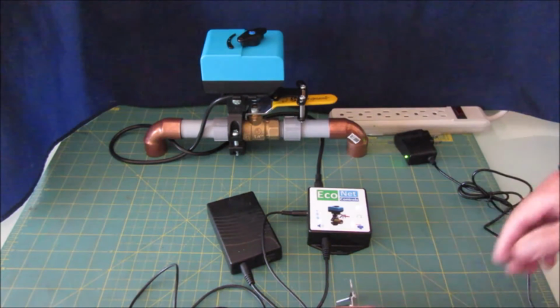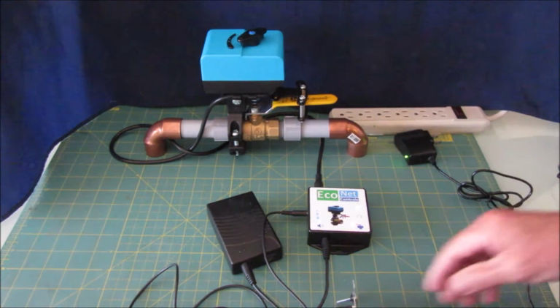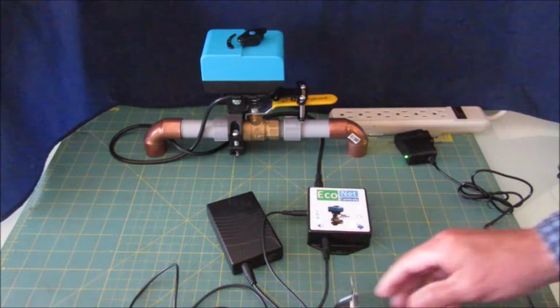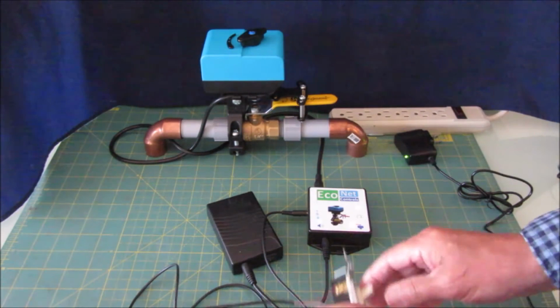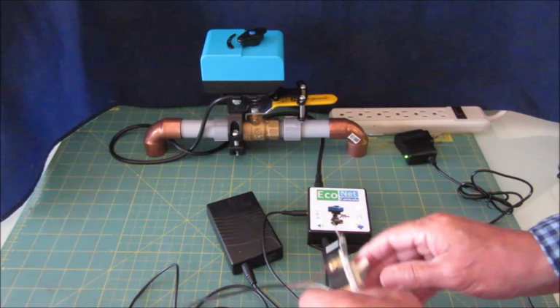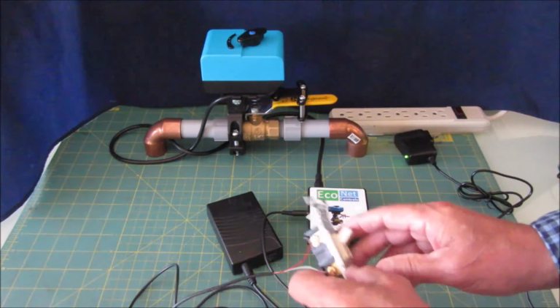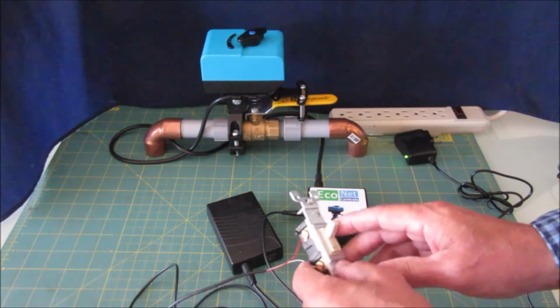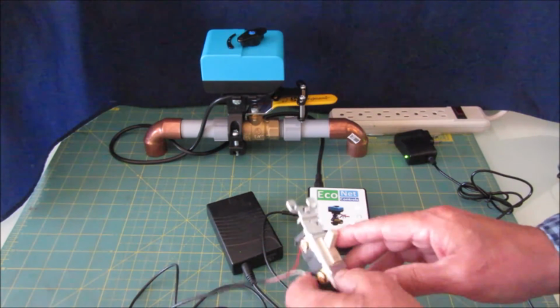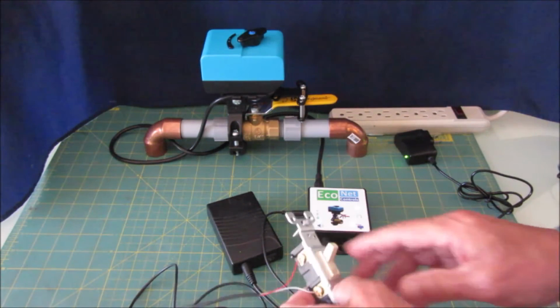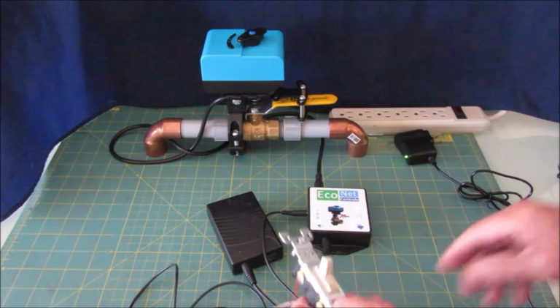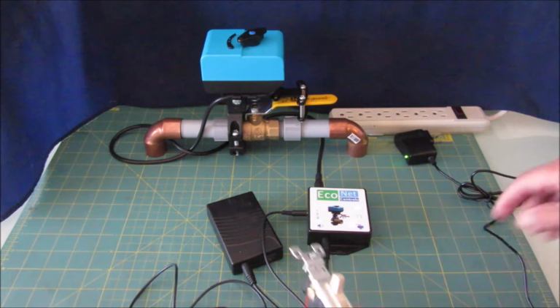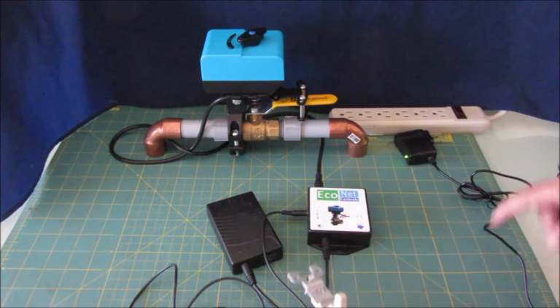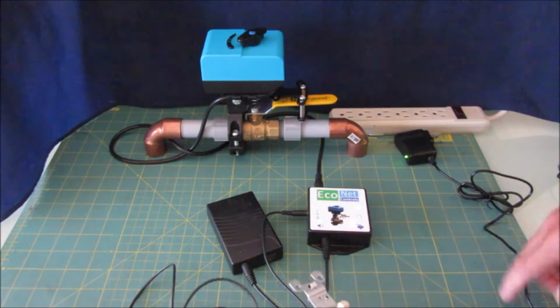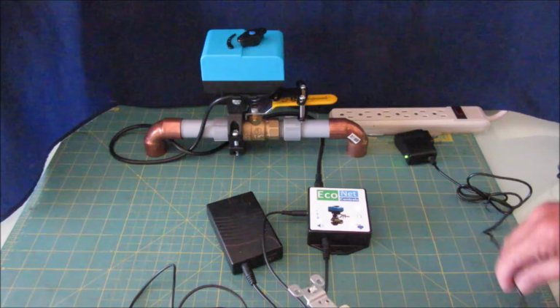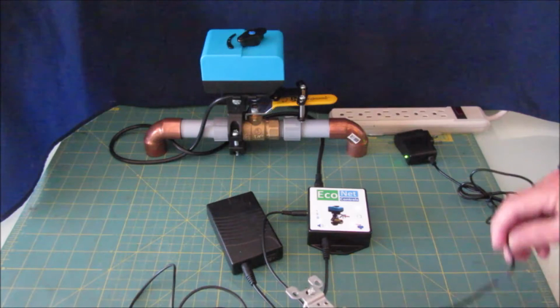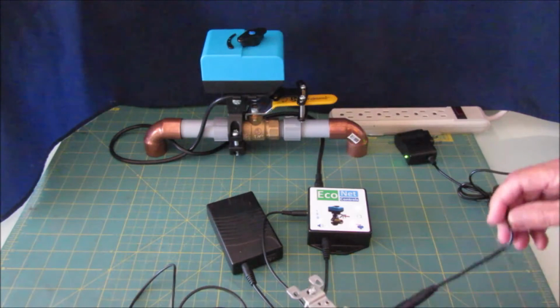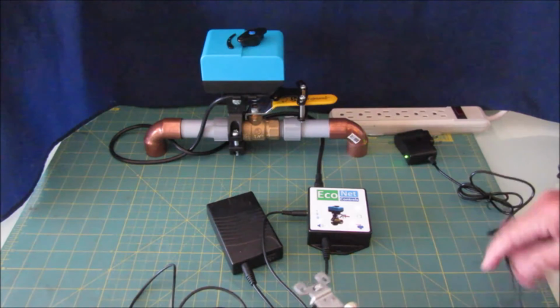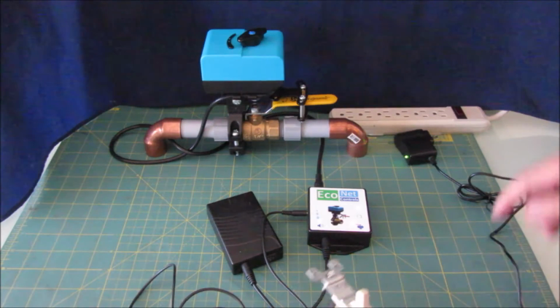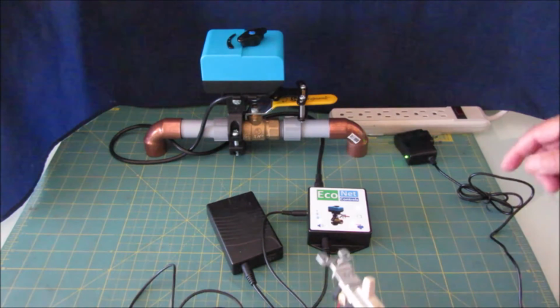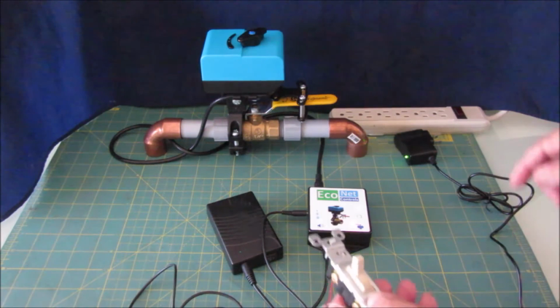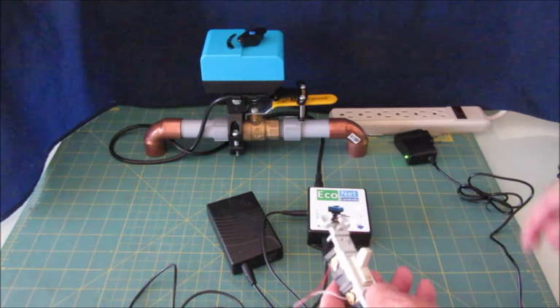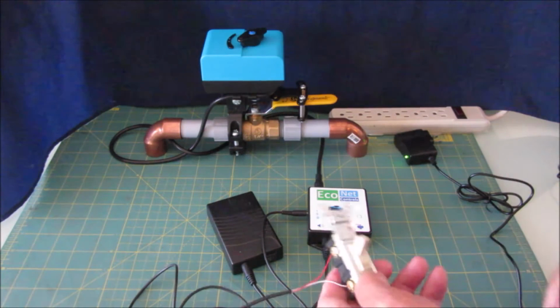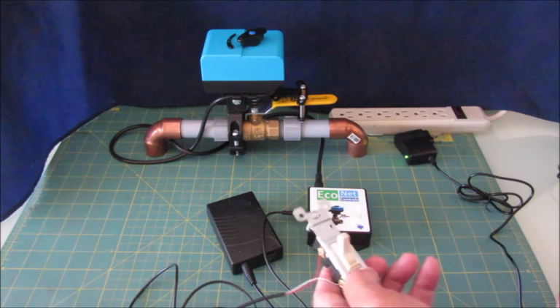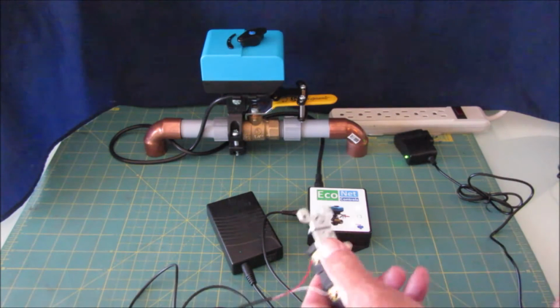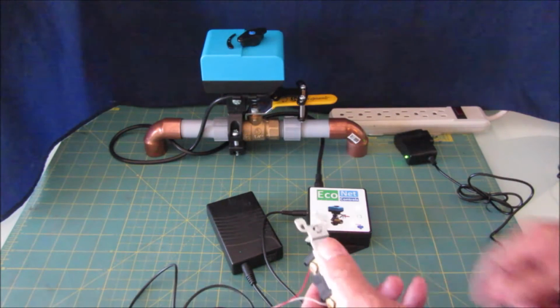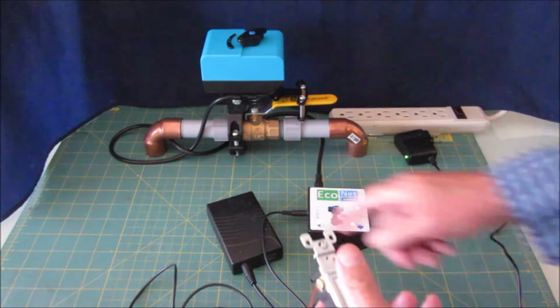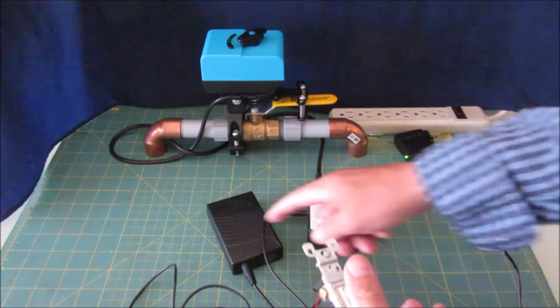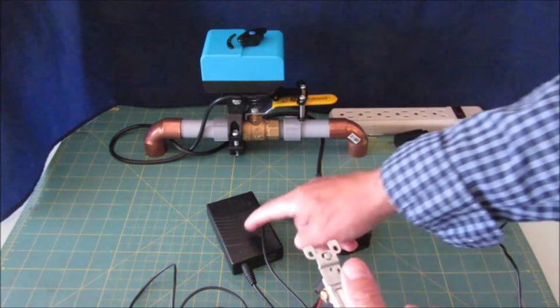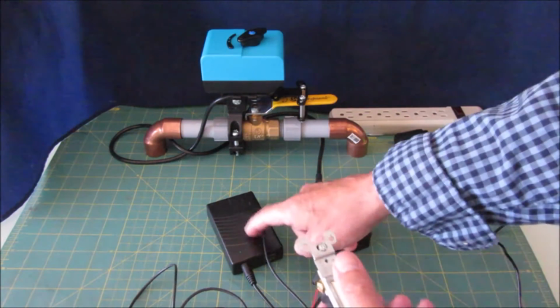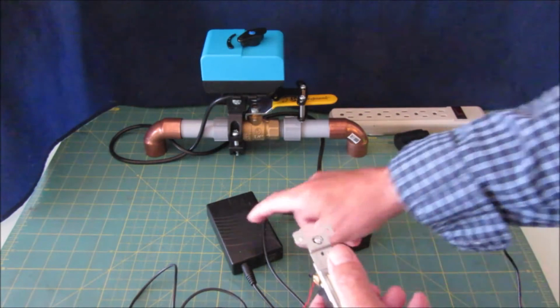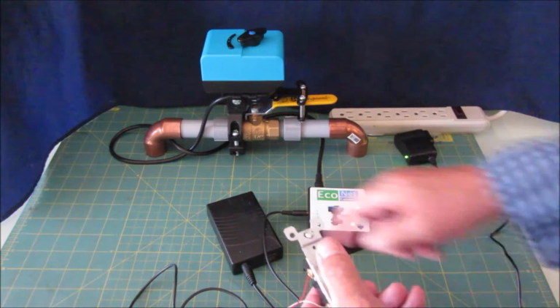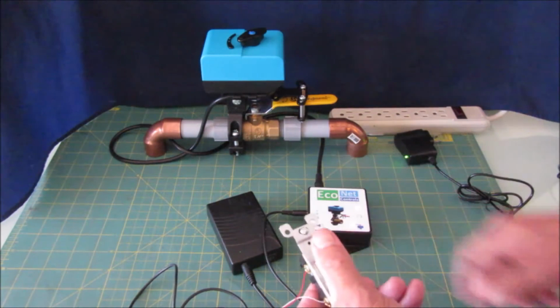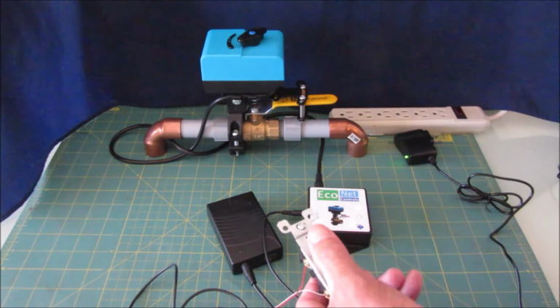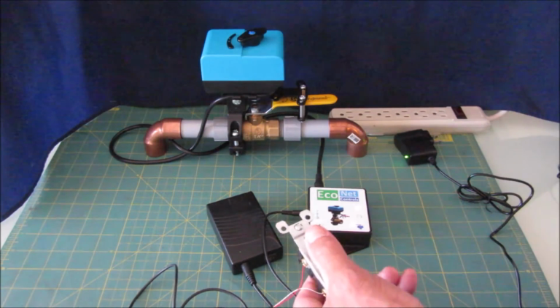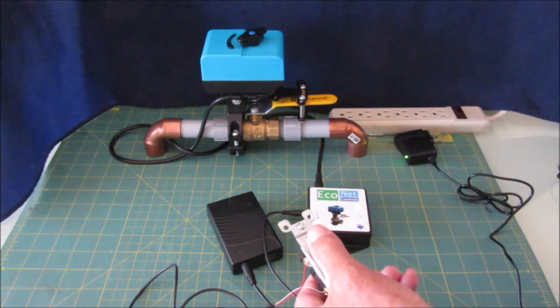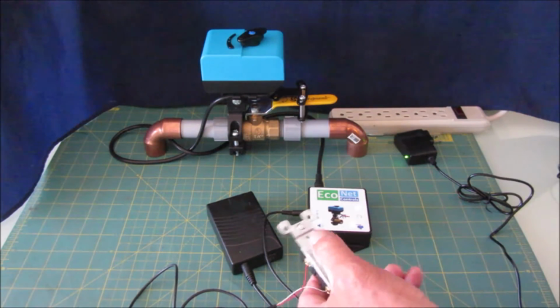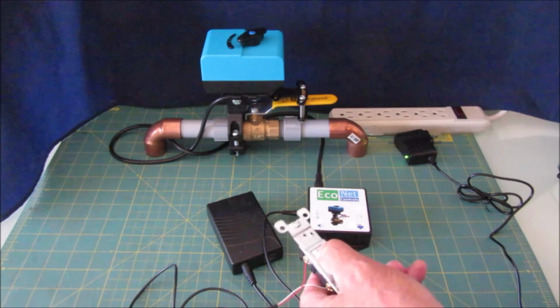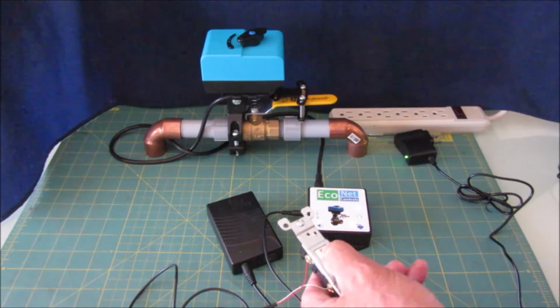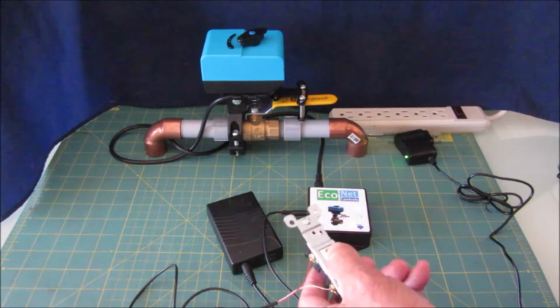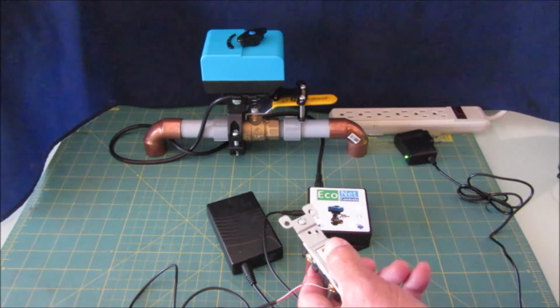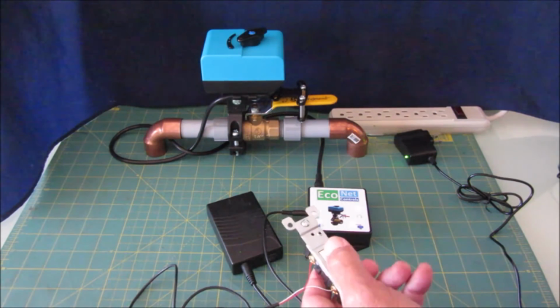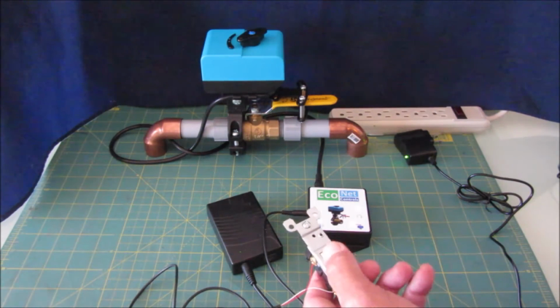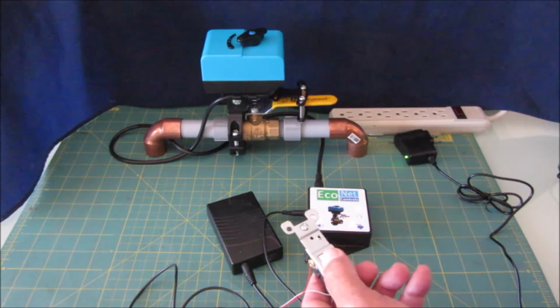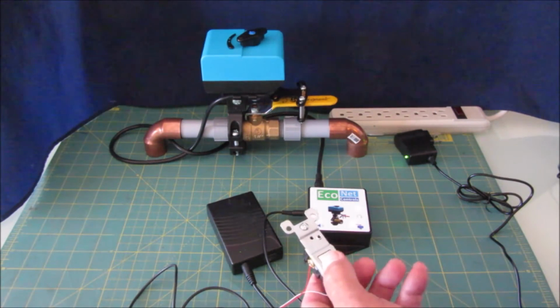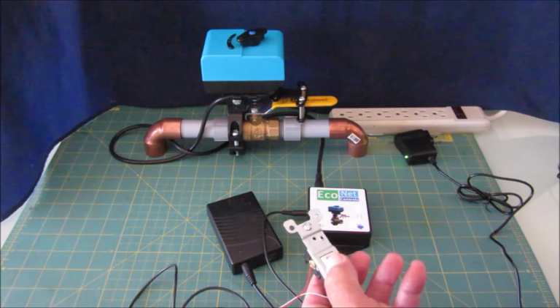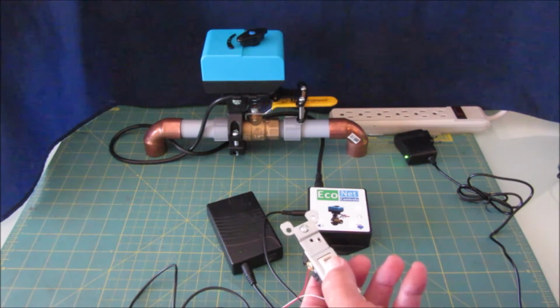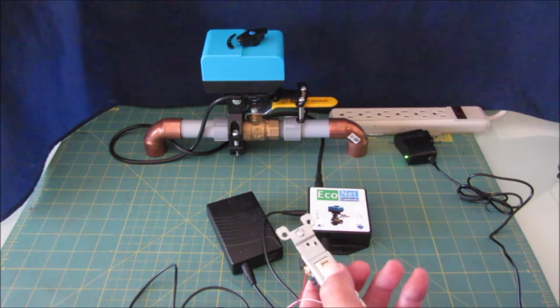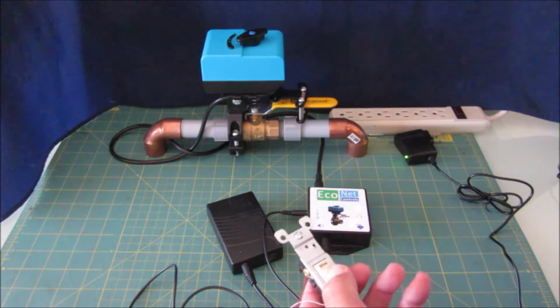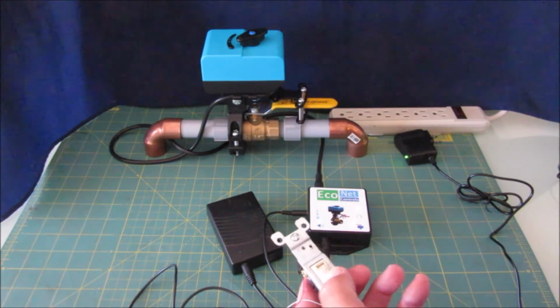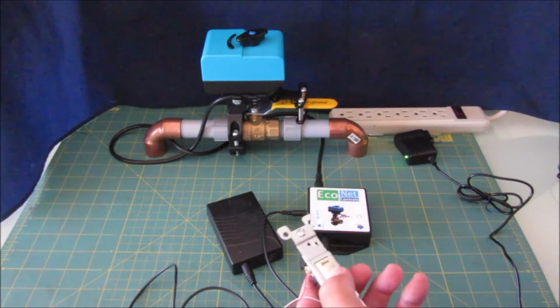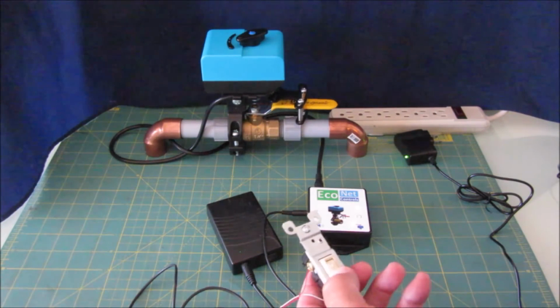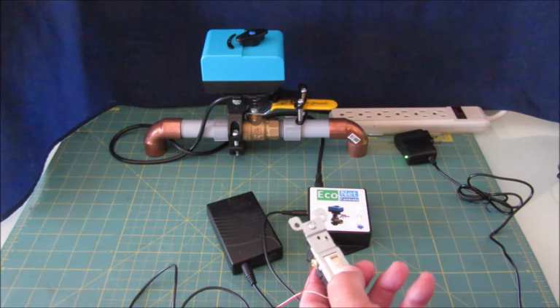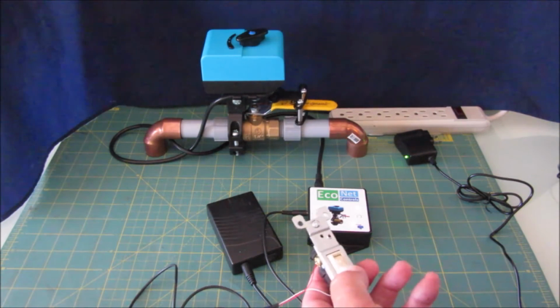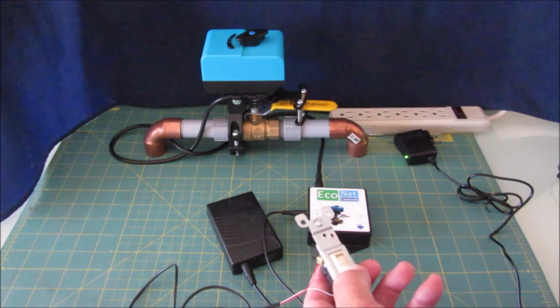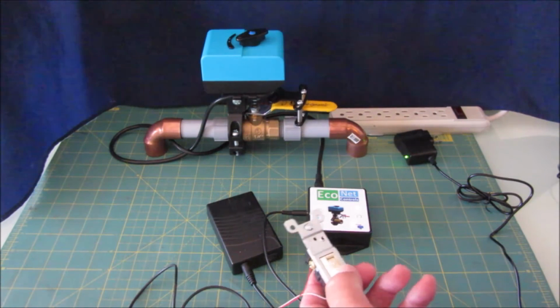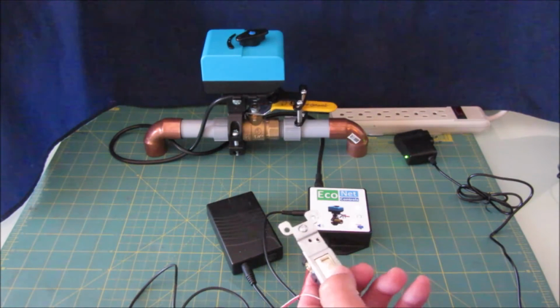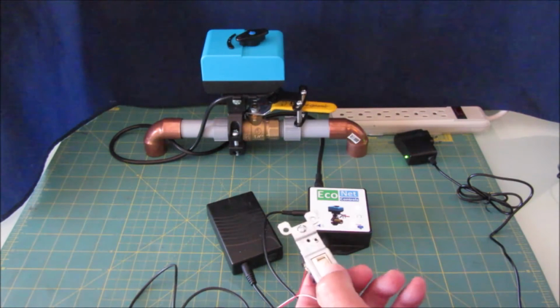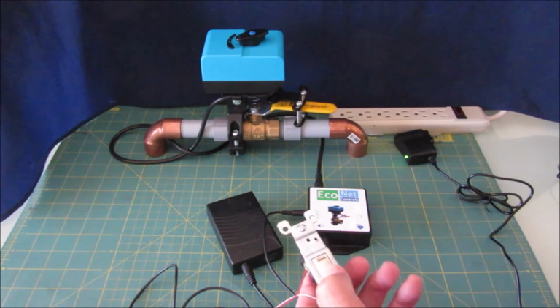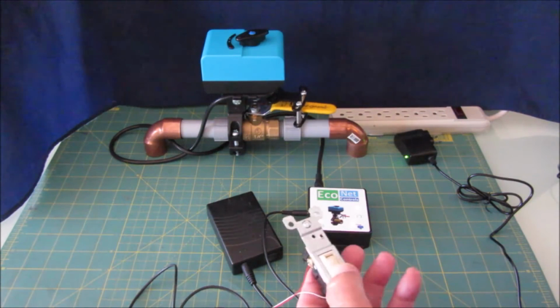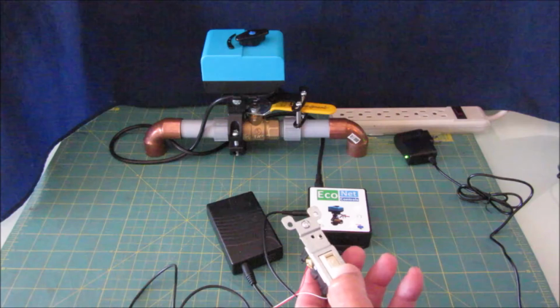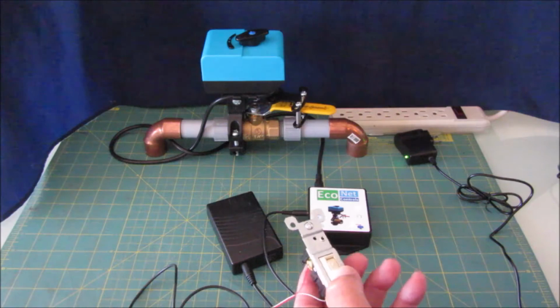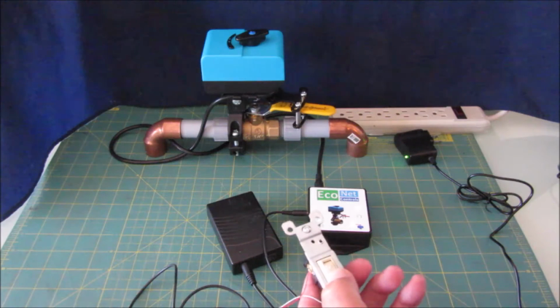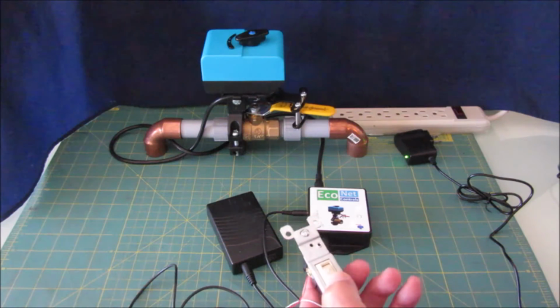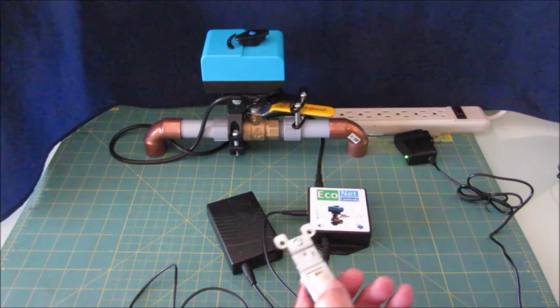There's no power to the unit but it's running off of the battery, and you can still open and close it.